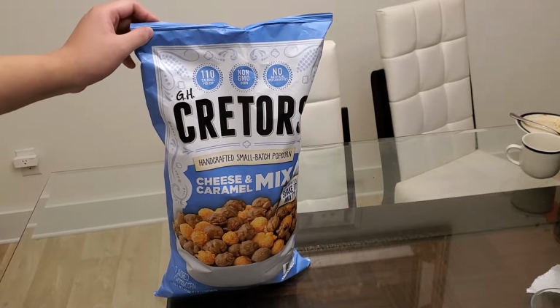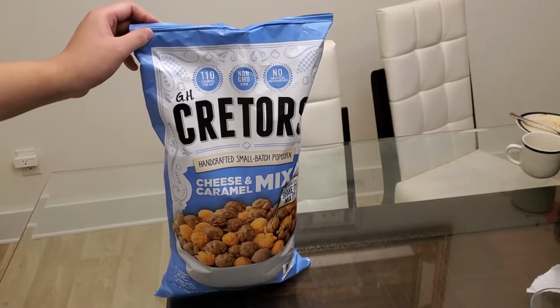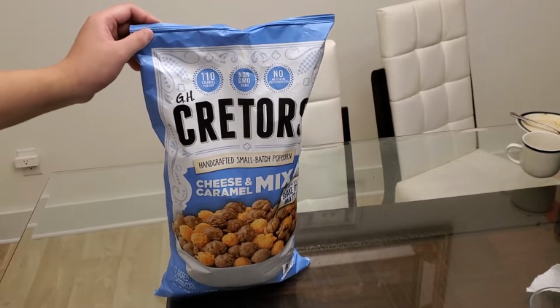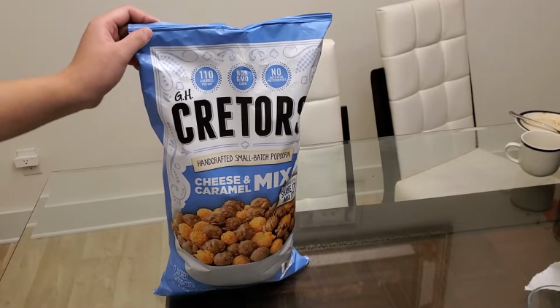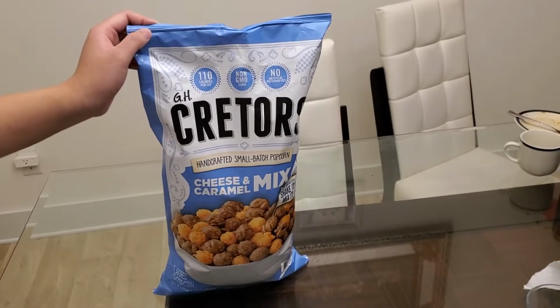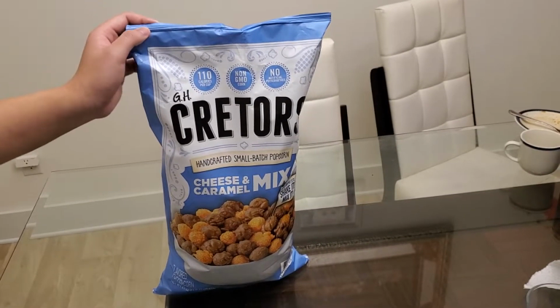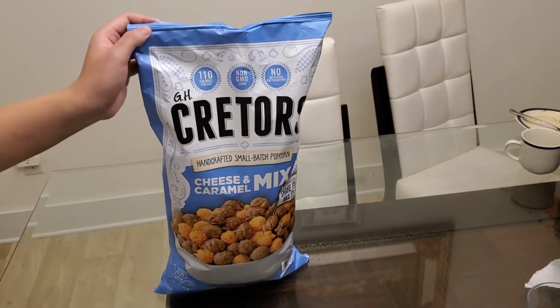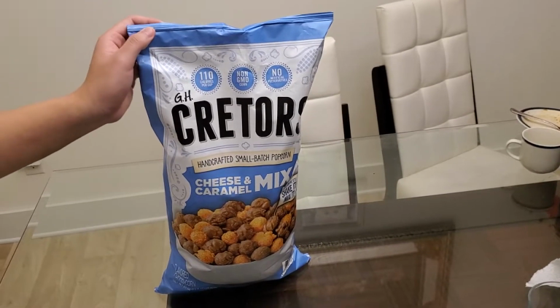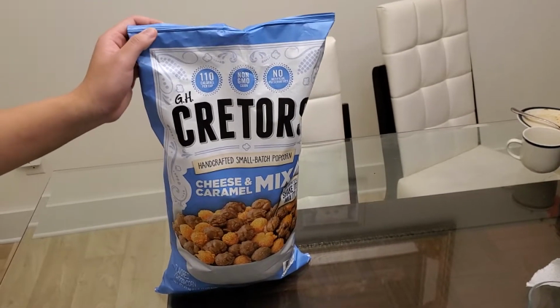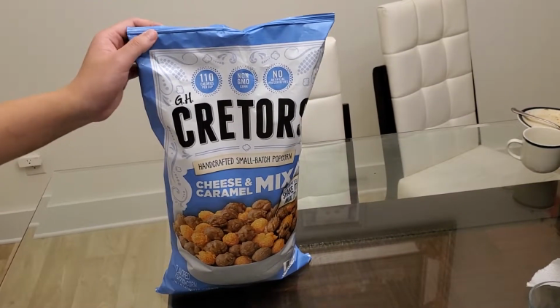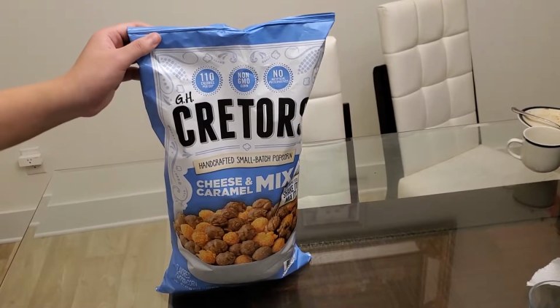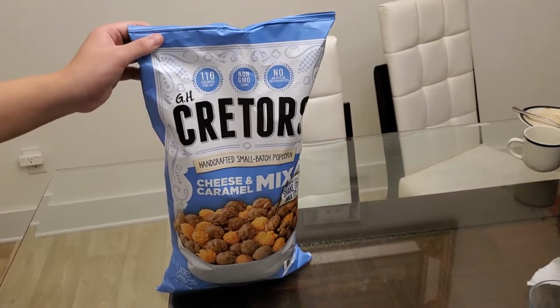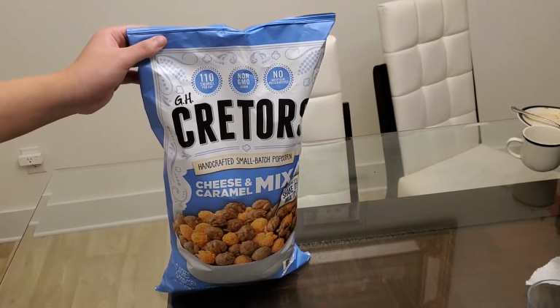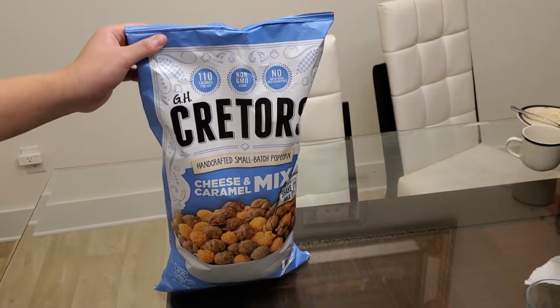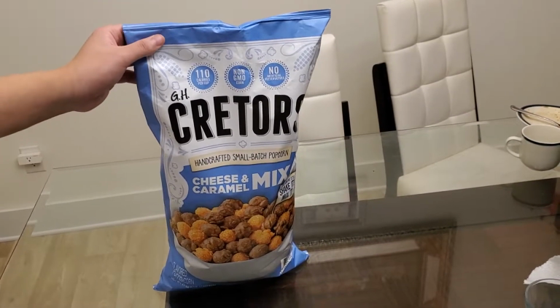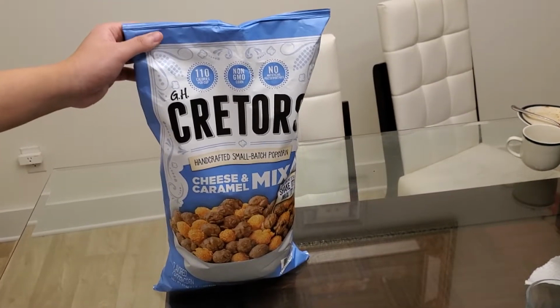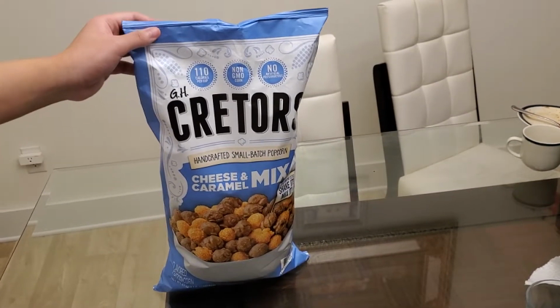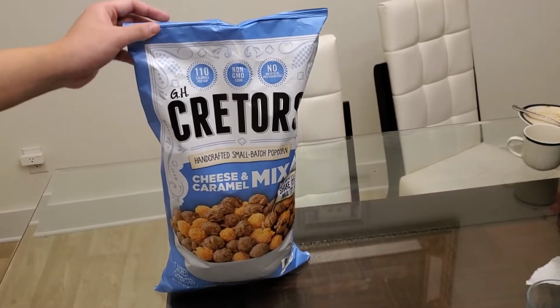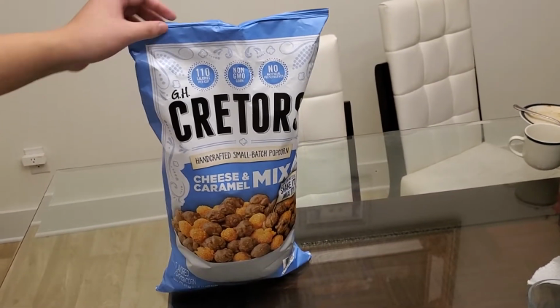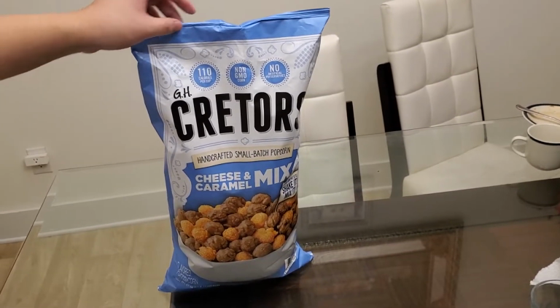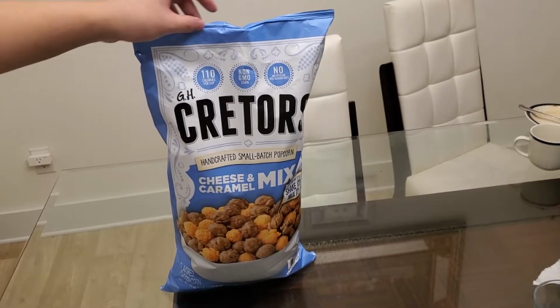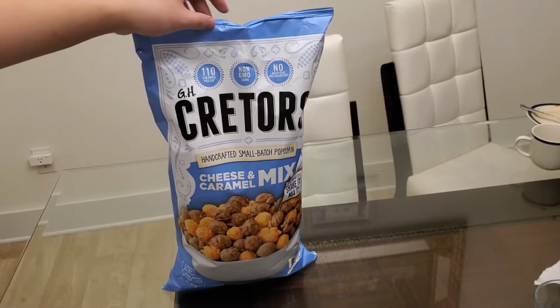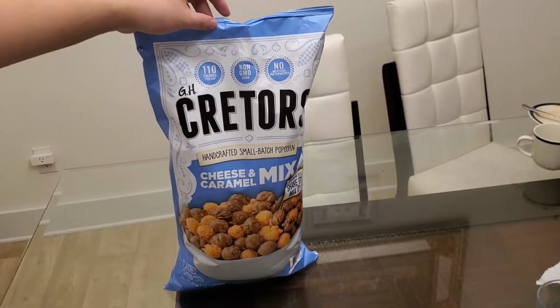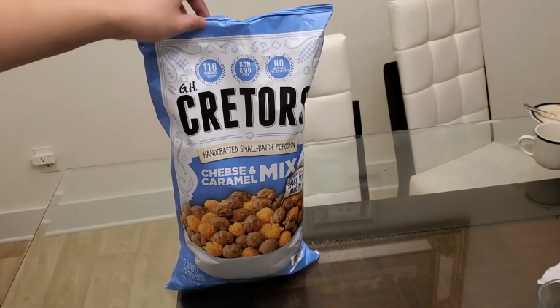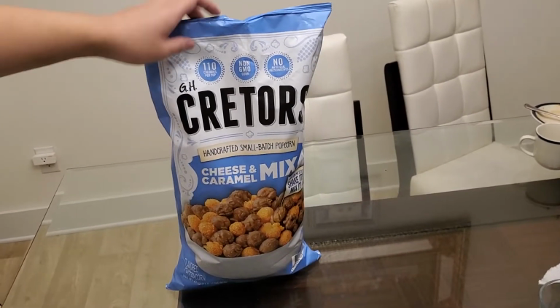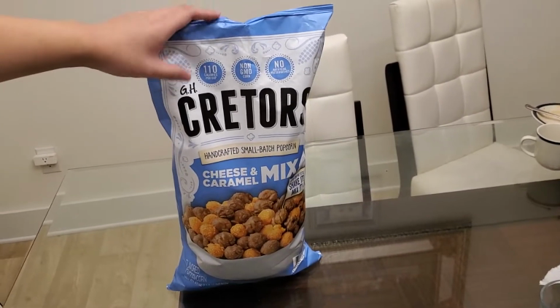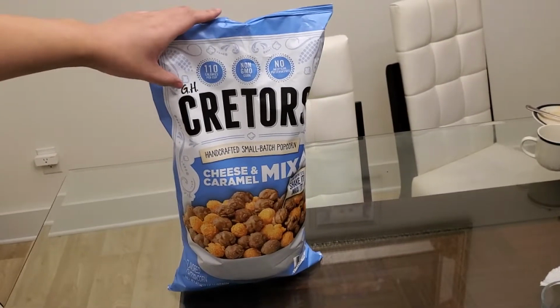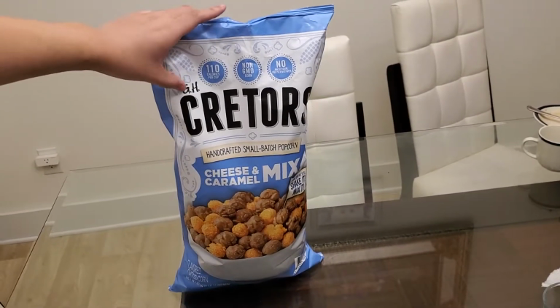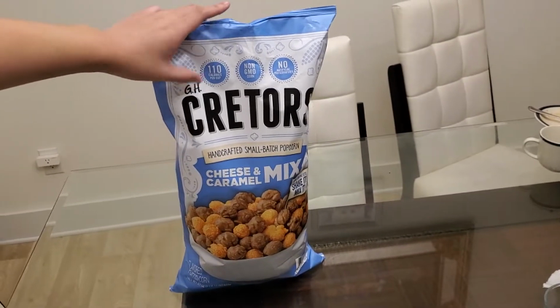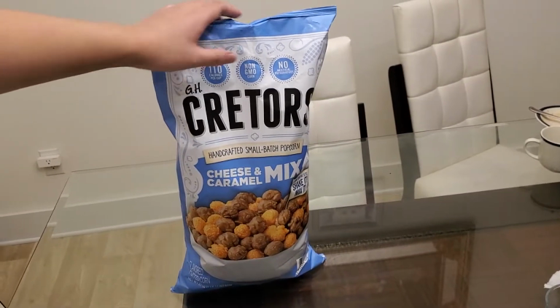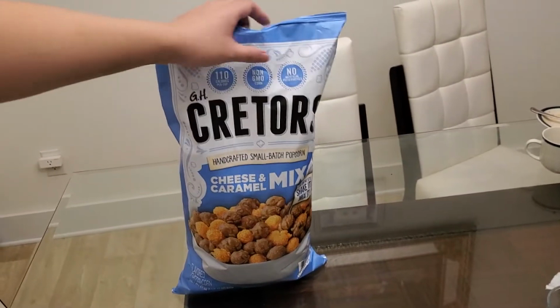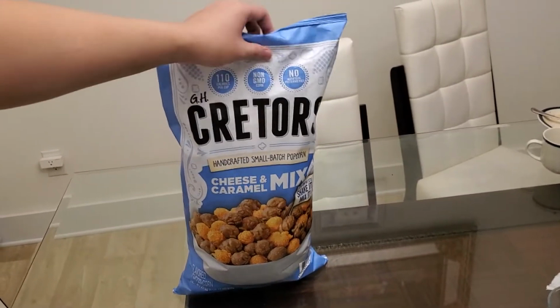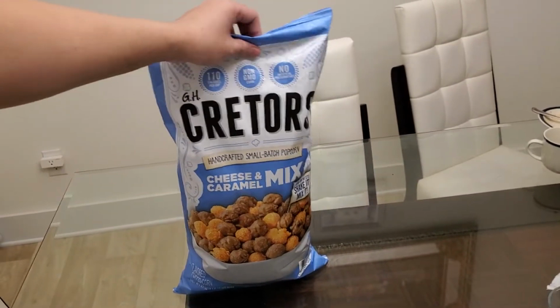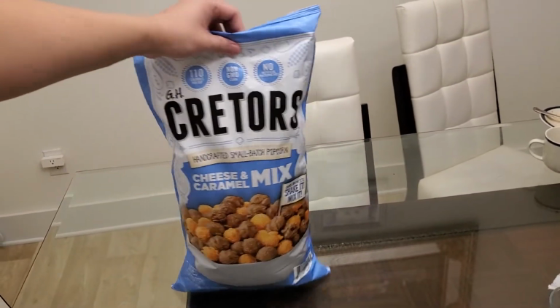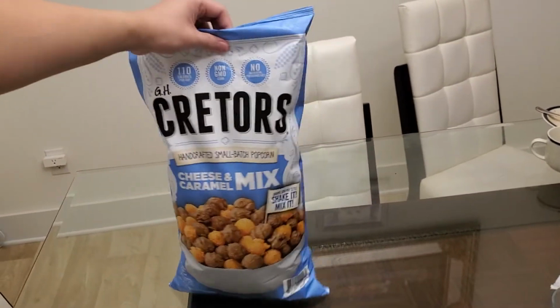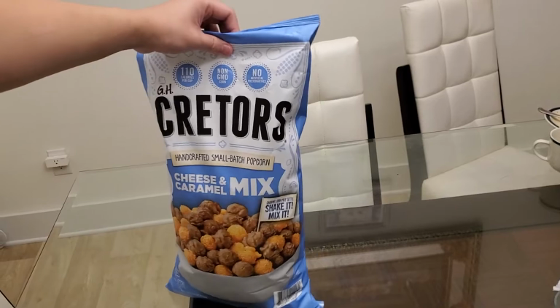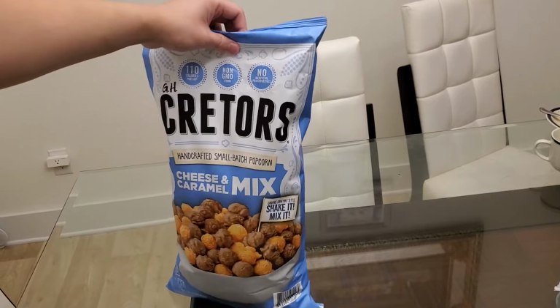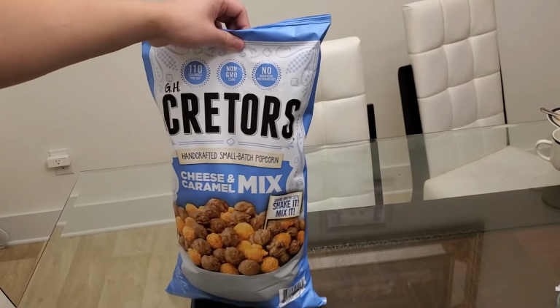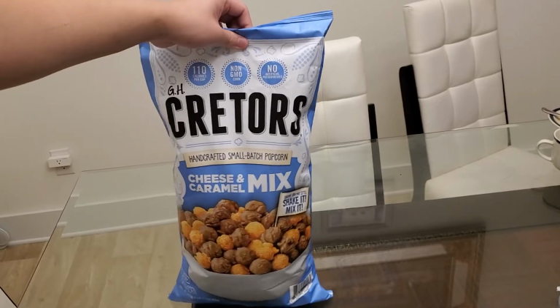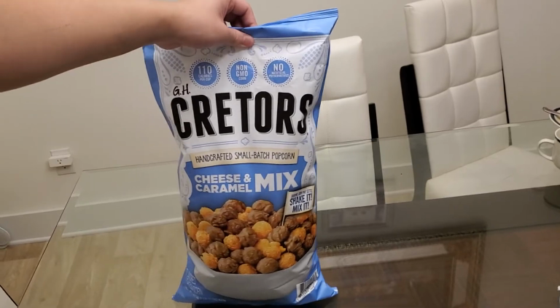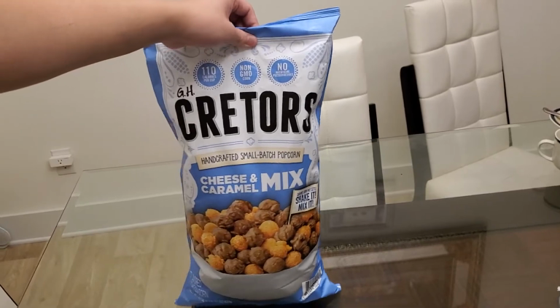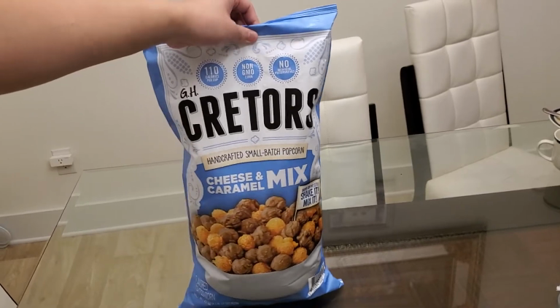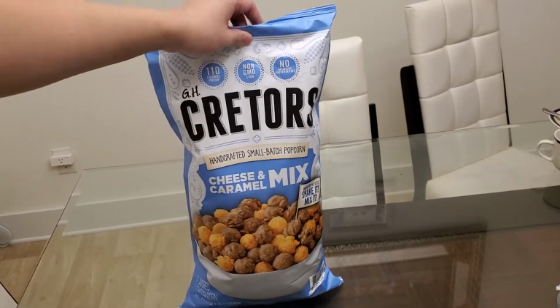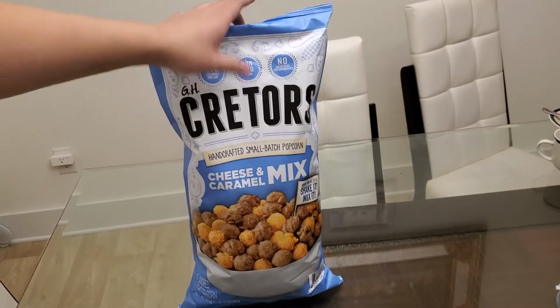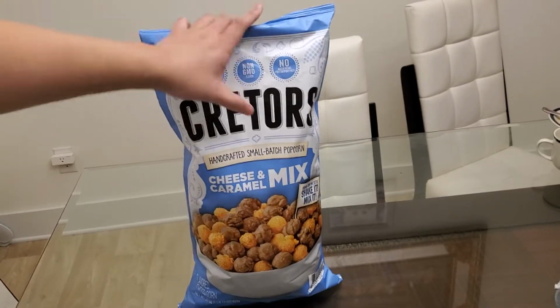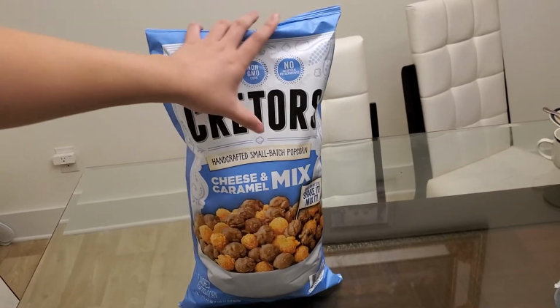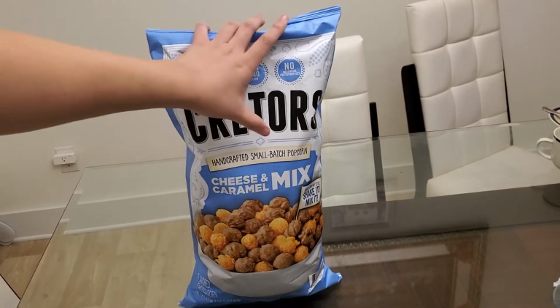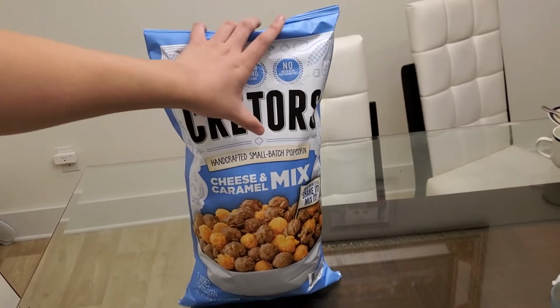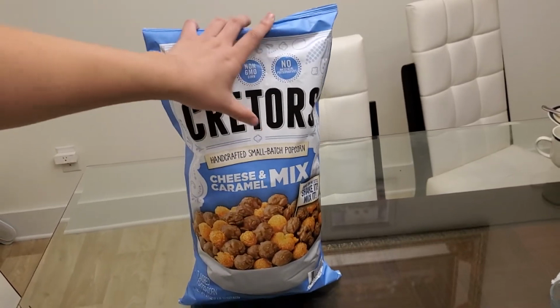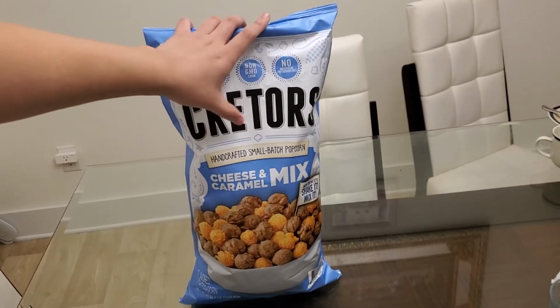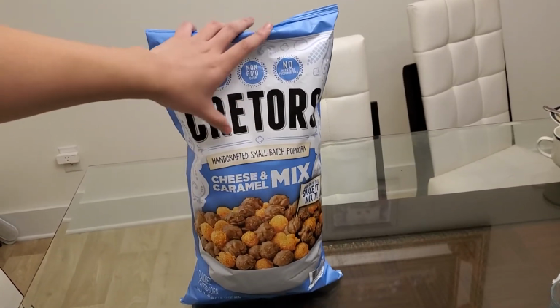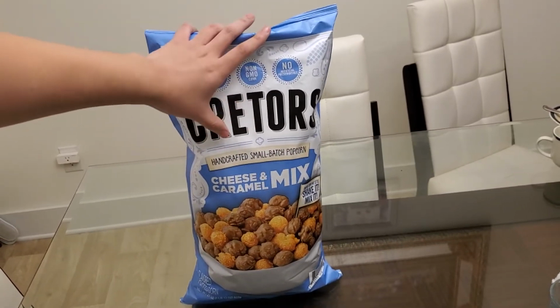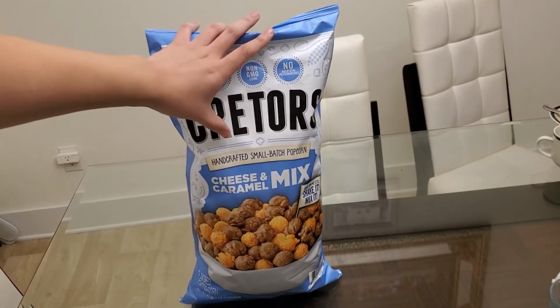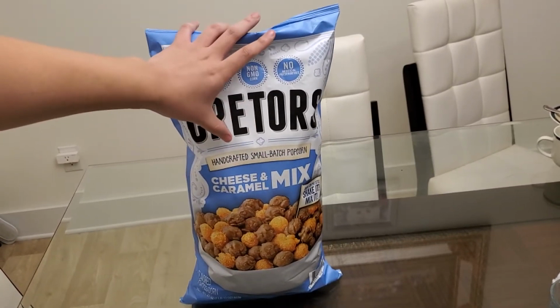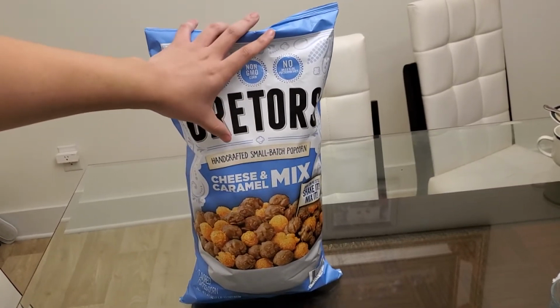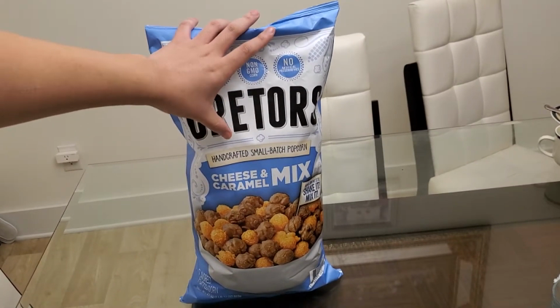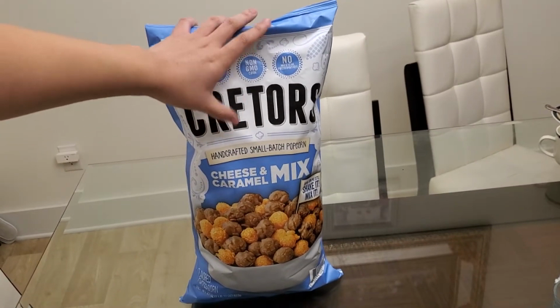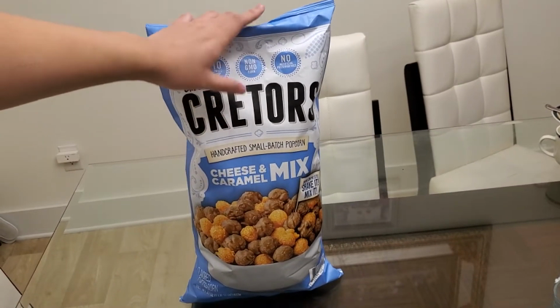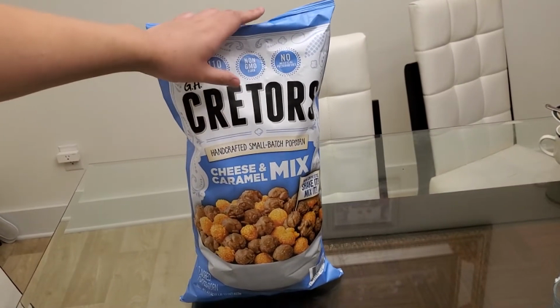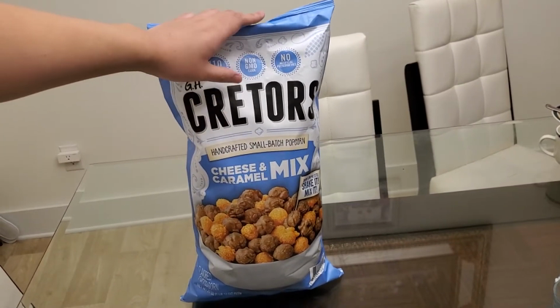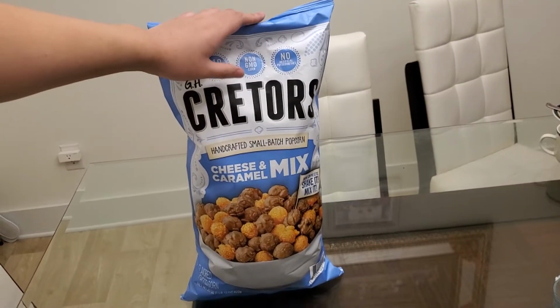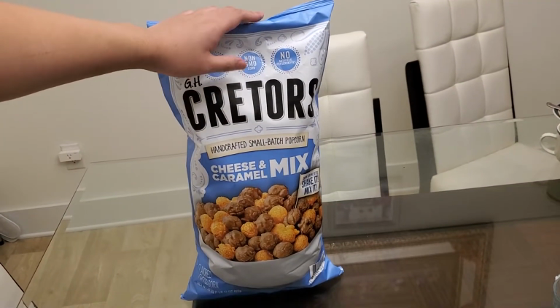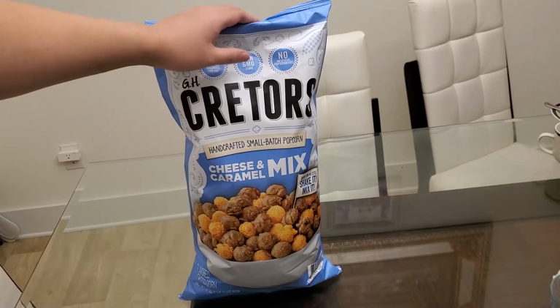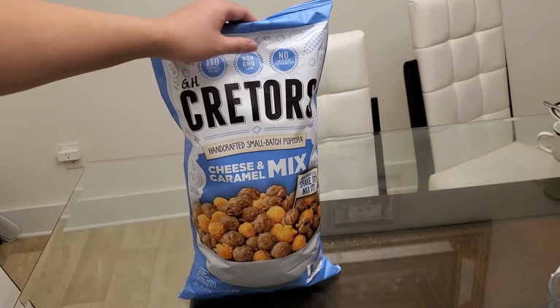Welcome back to another review video. Today I'll be trying the GH Kreders handcrafted small batch of popcorn cheese and caramel mix.